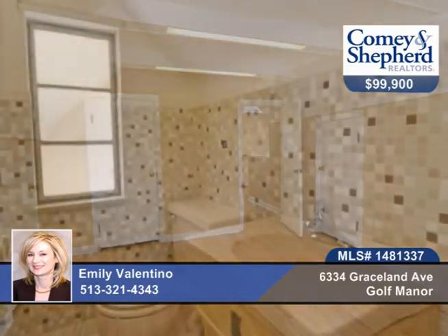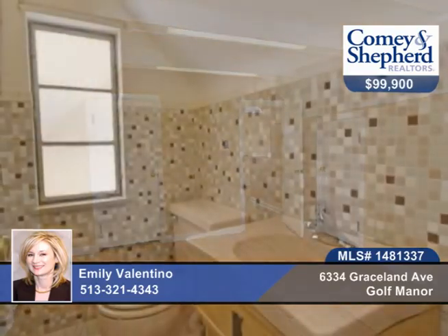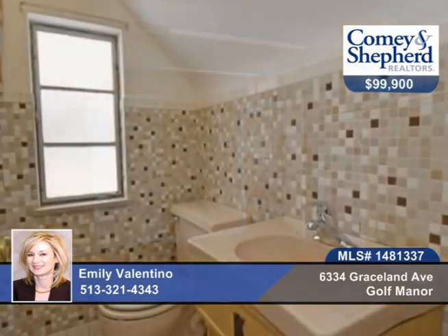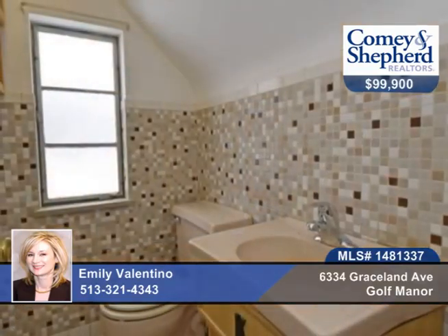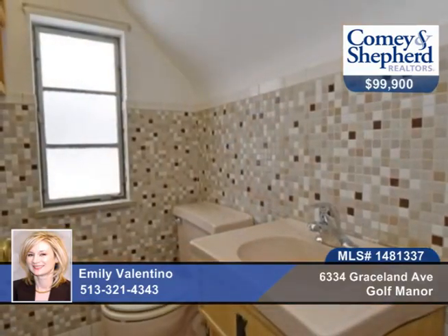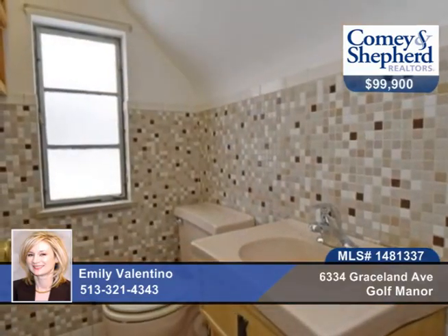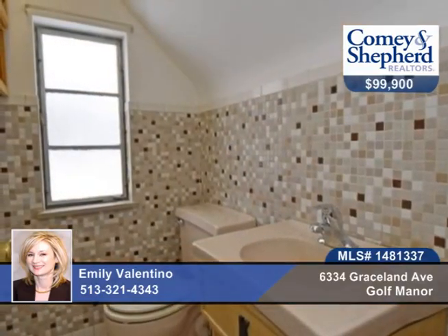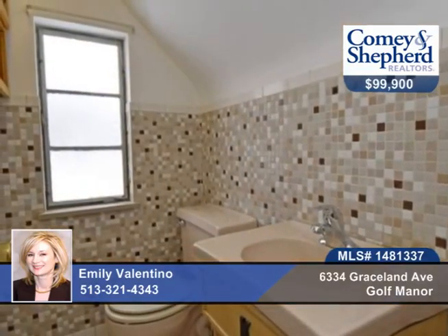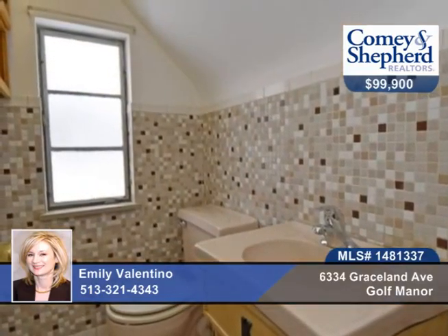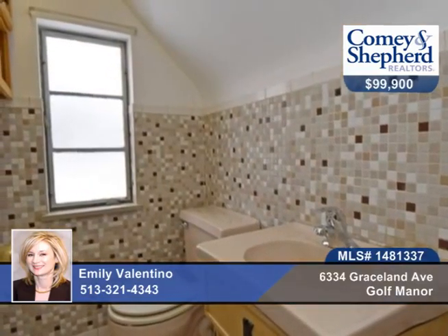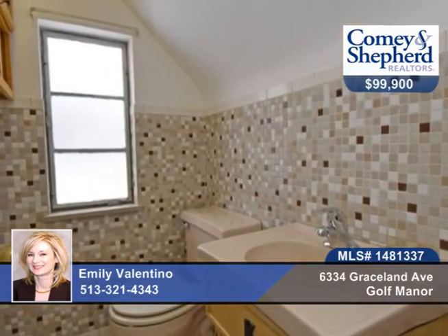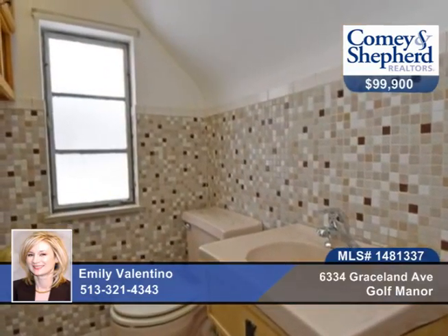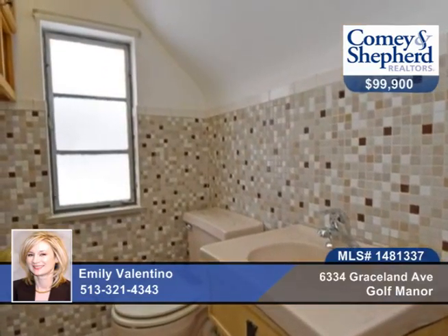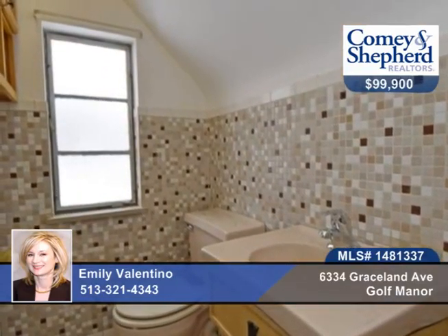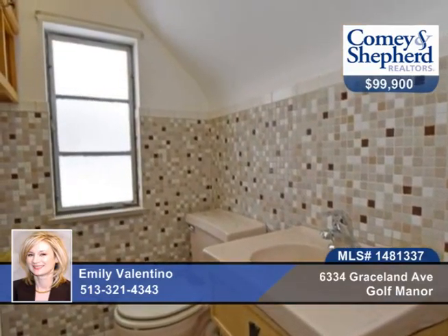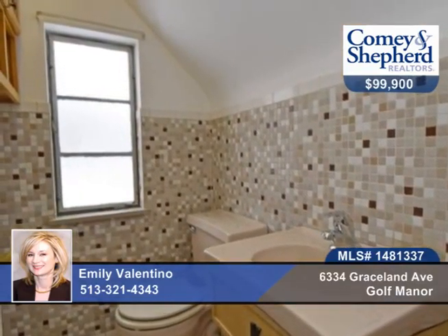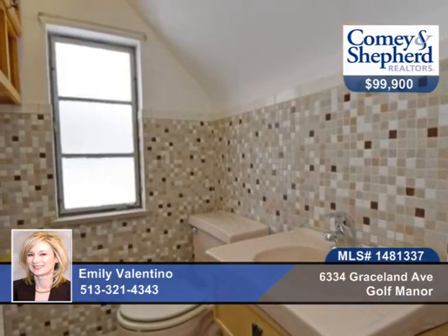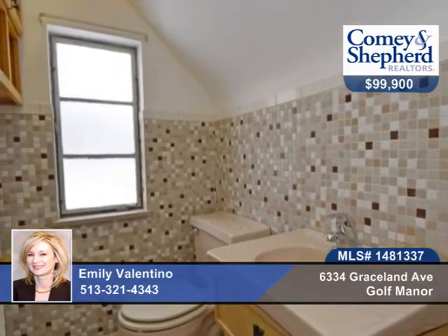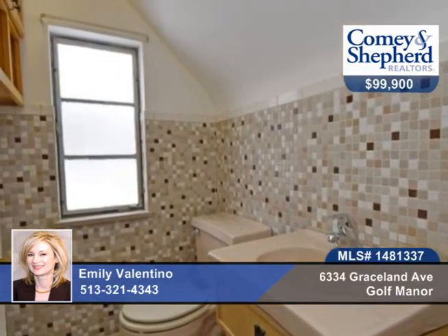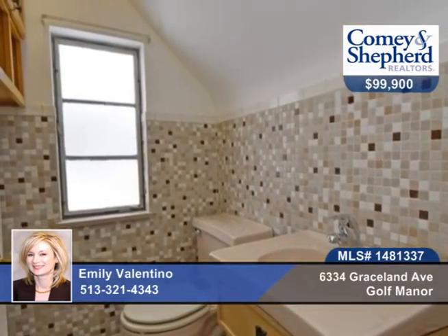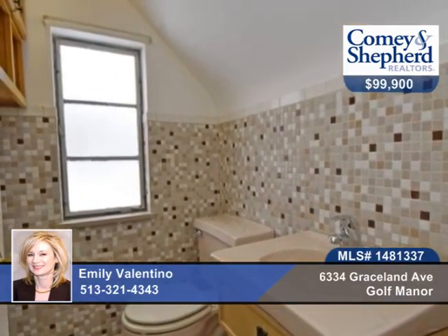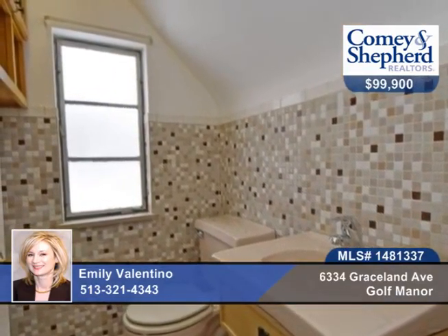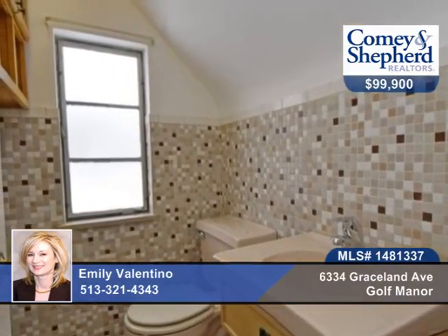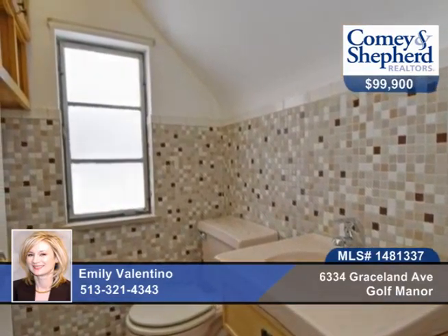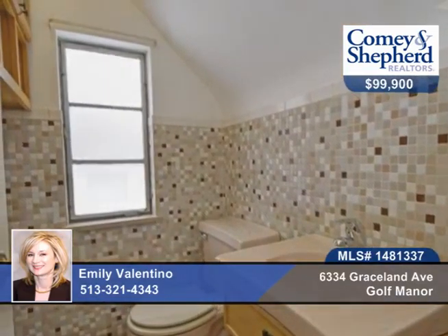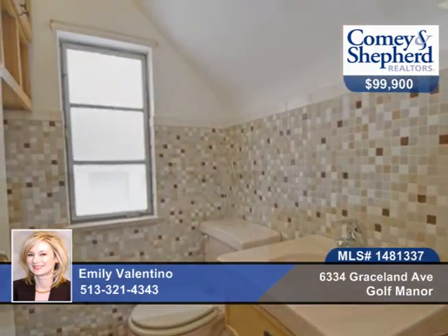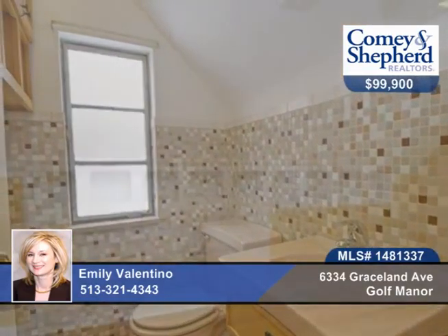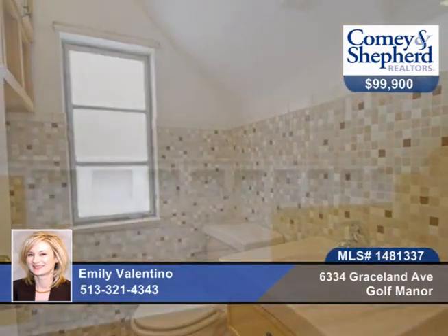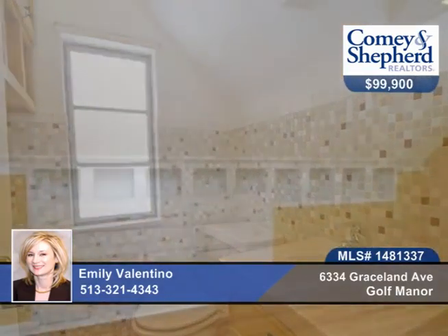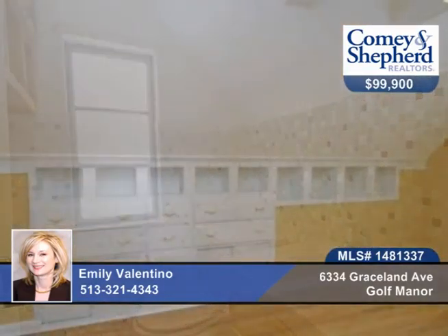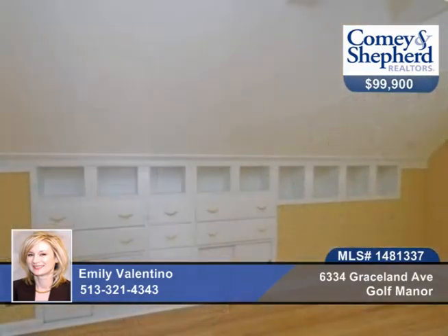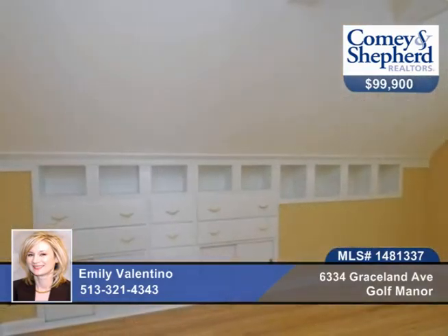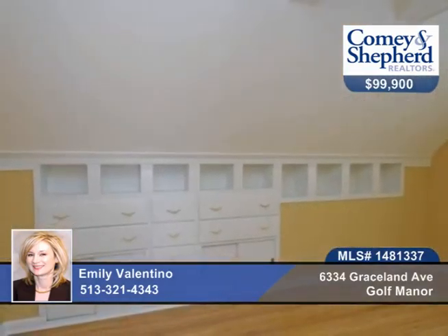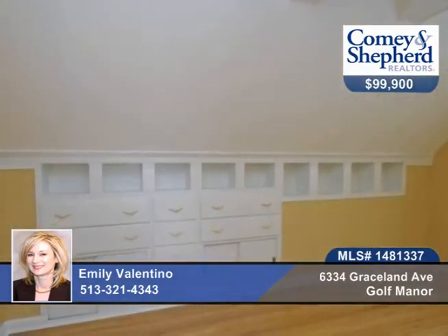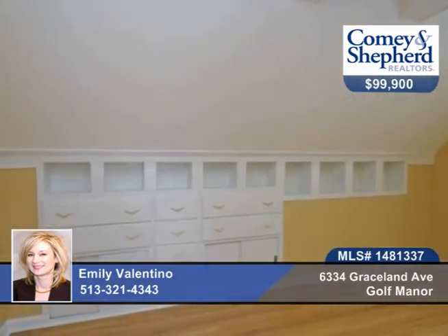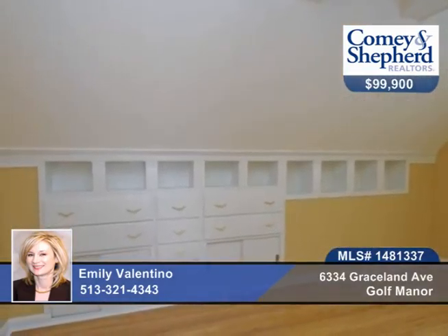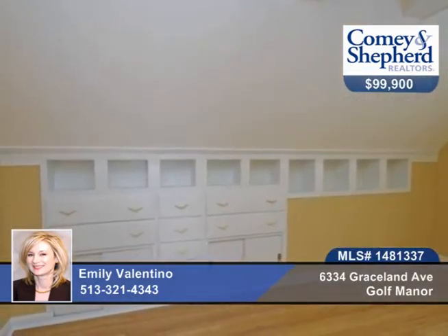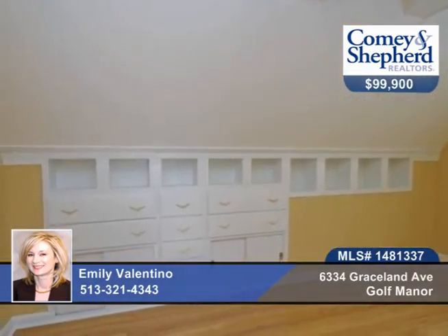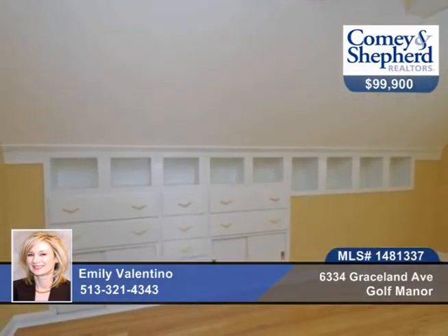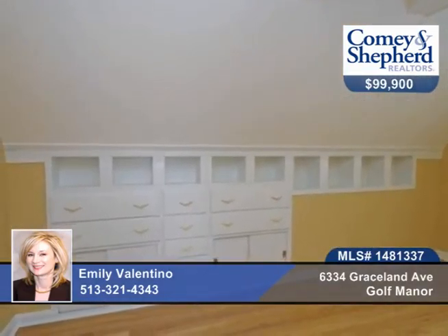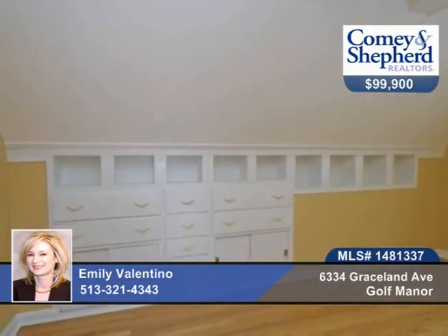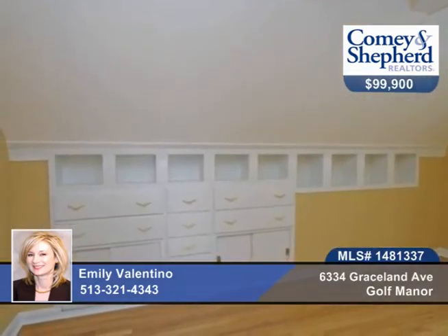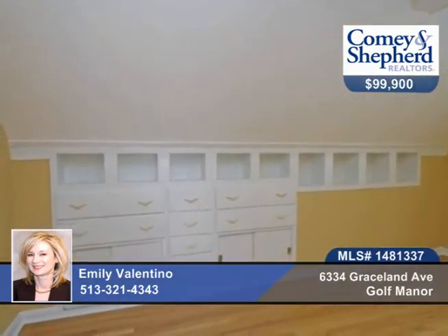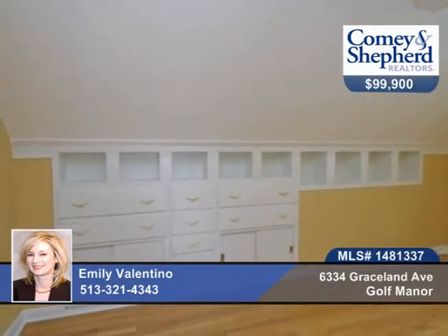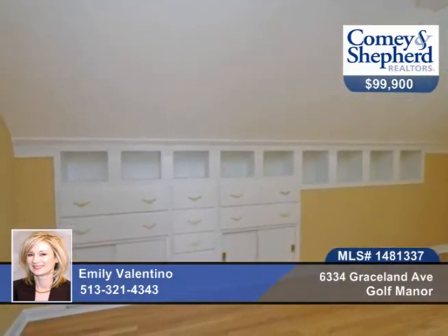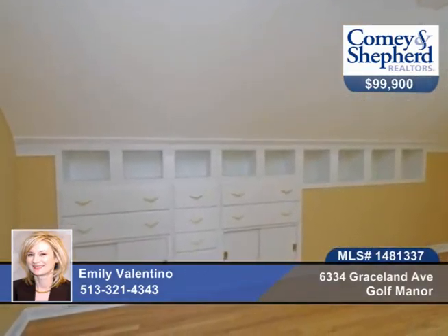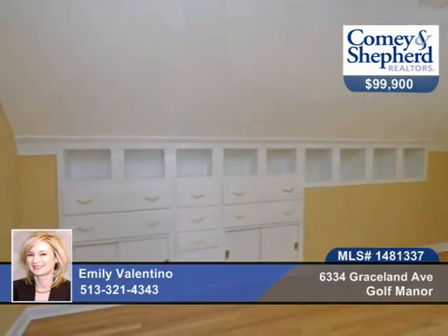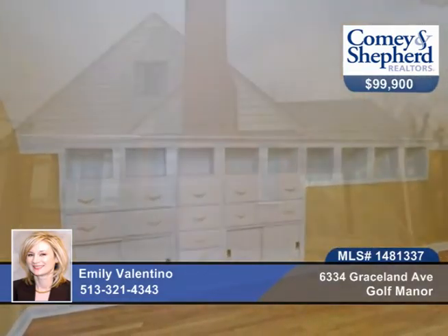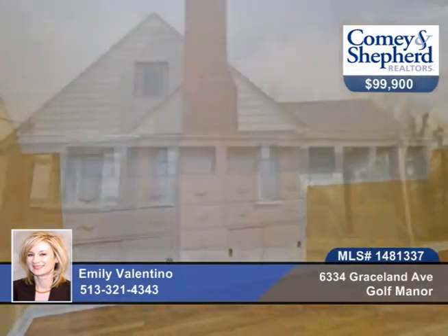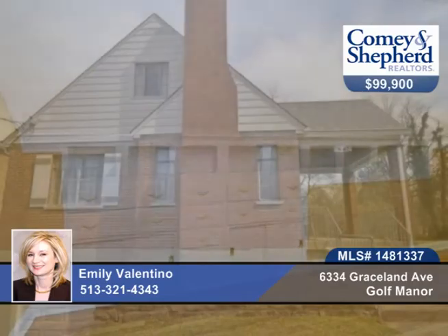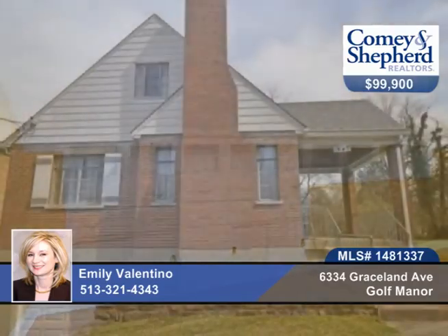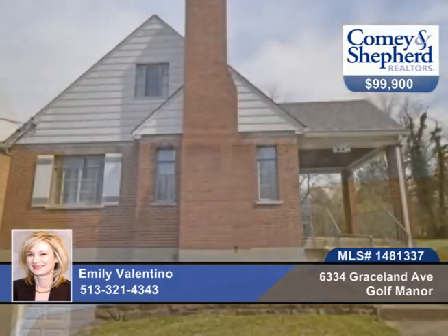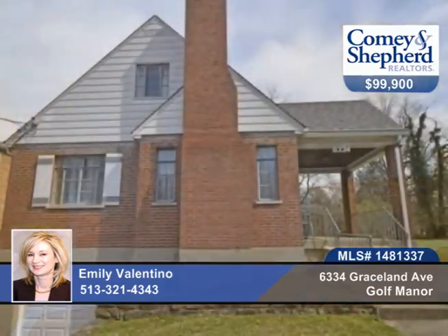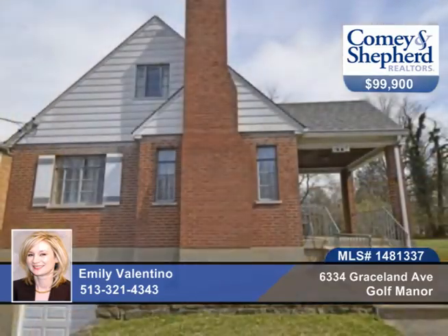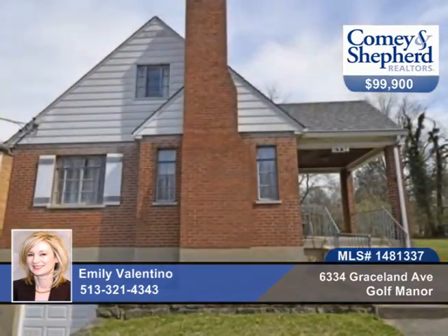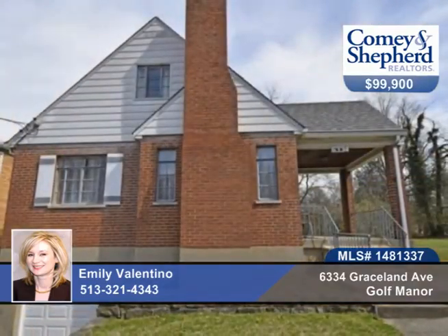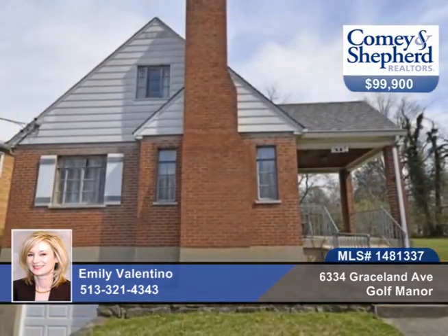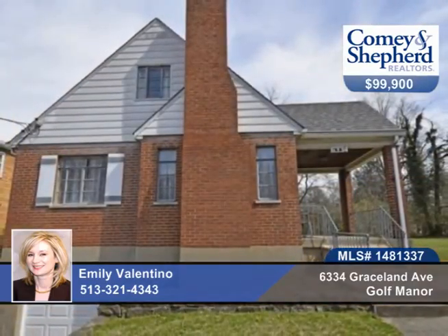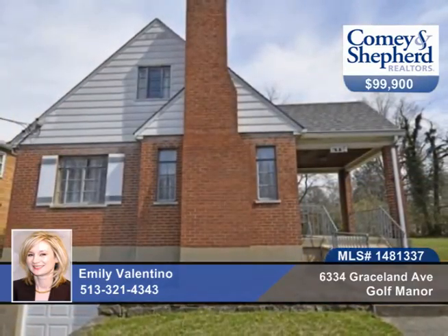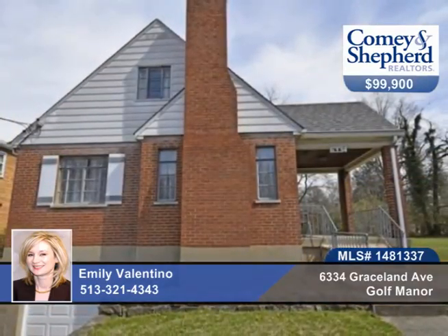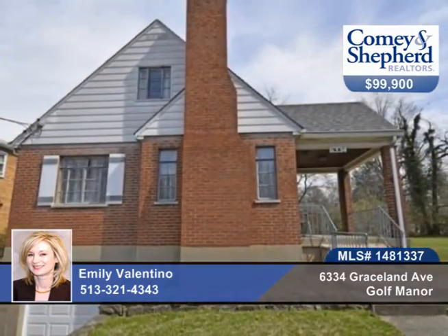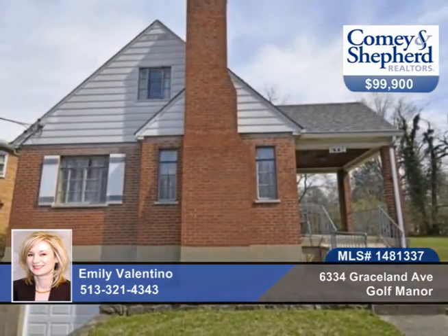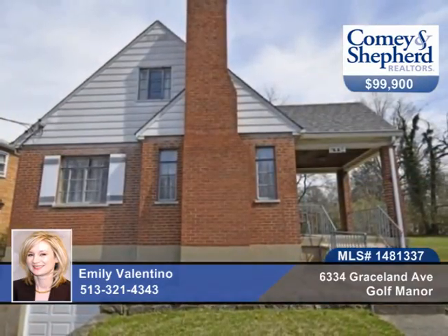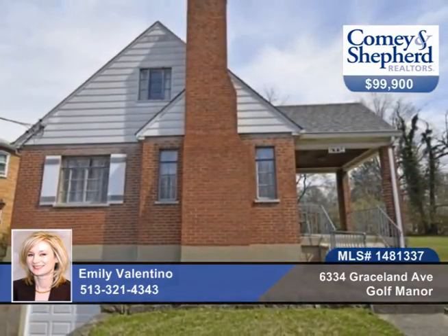The adjacent empty lot is included in the sale. Phone Emily today to see this 3-bedroom, 1-bath move-in ready home.